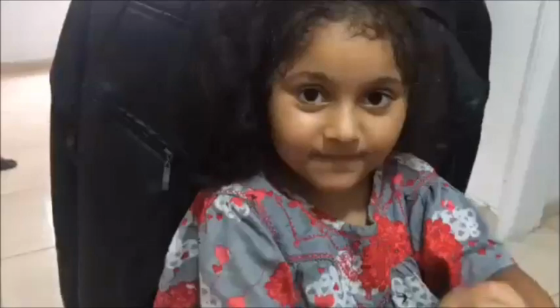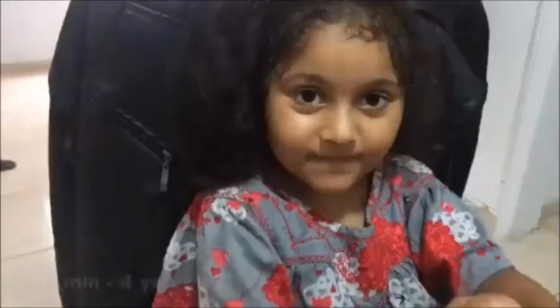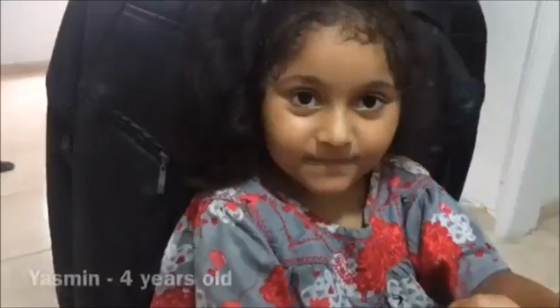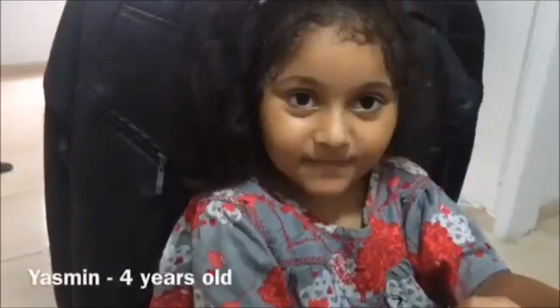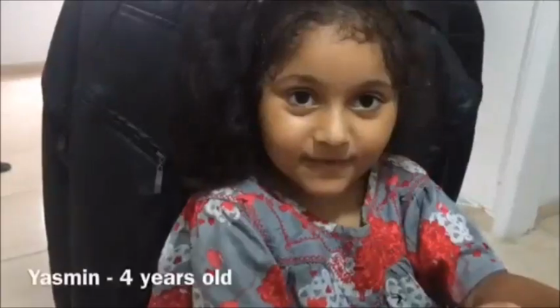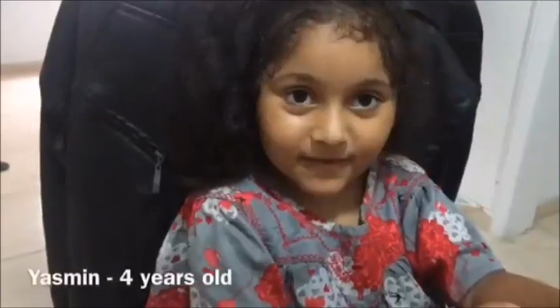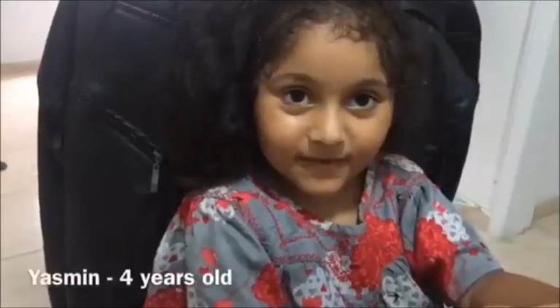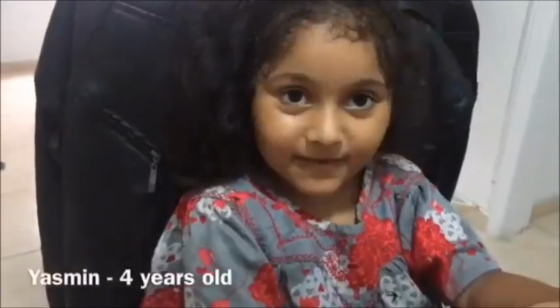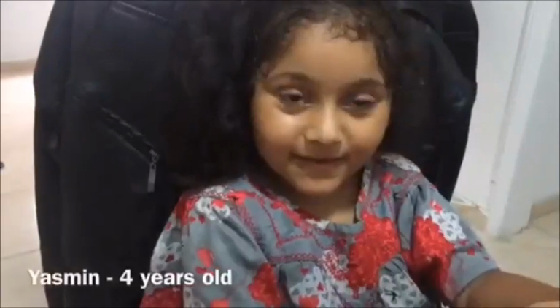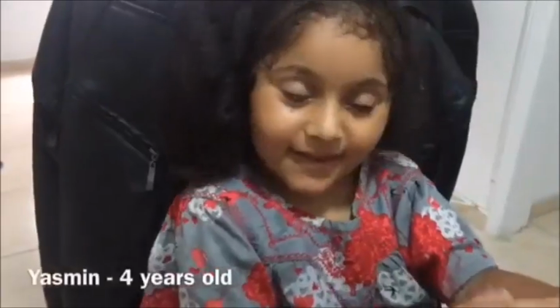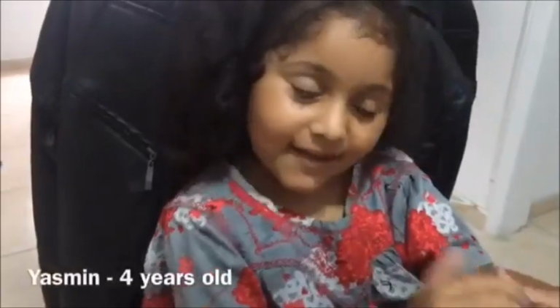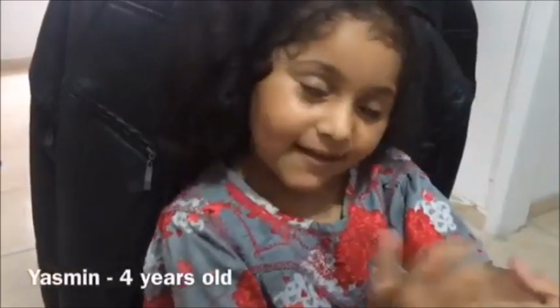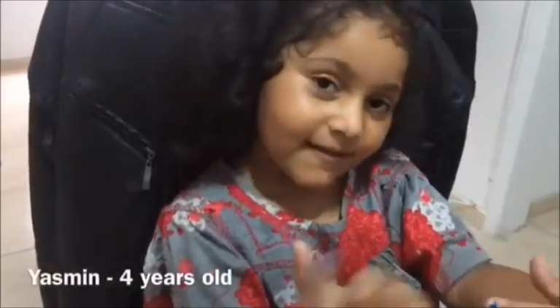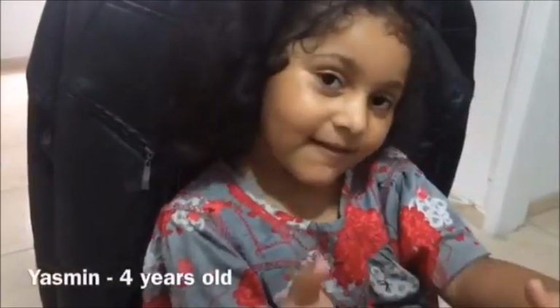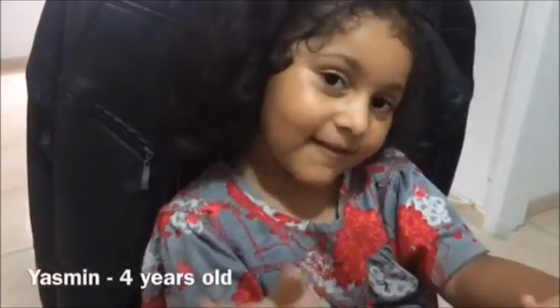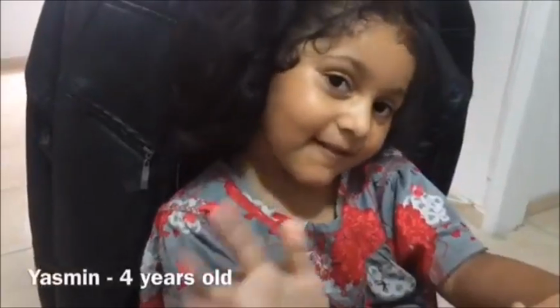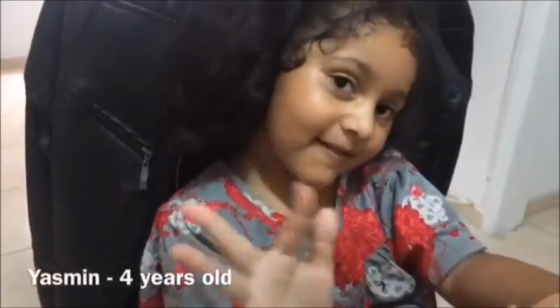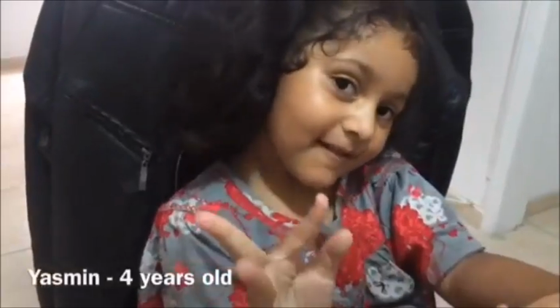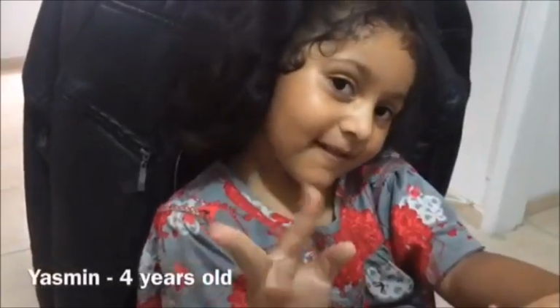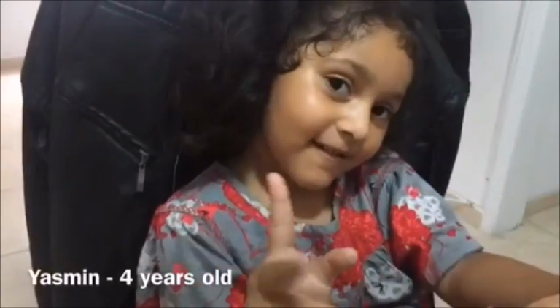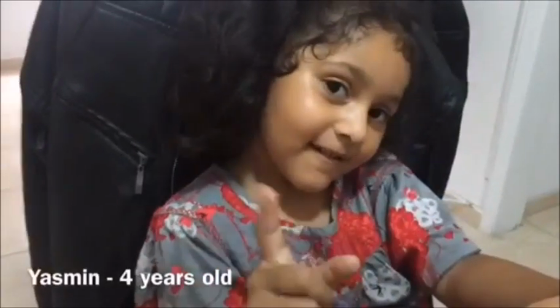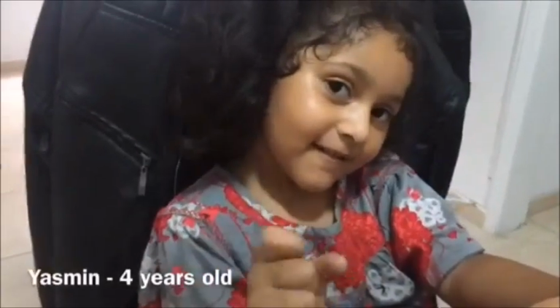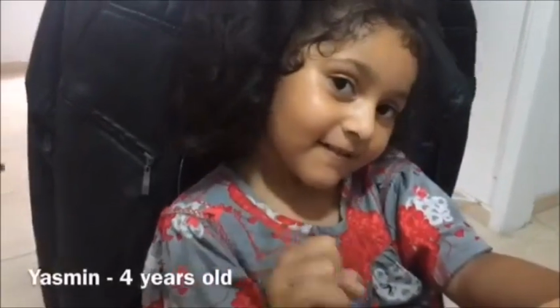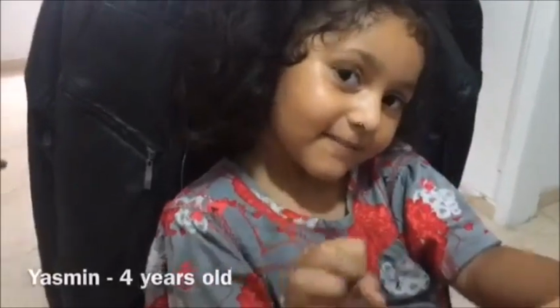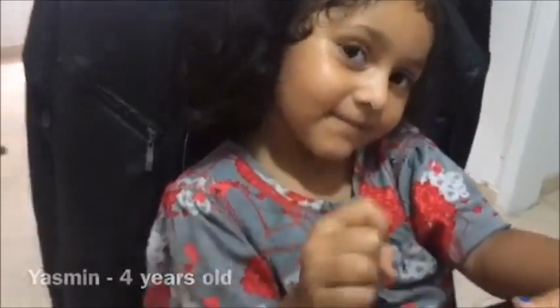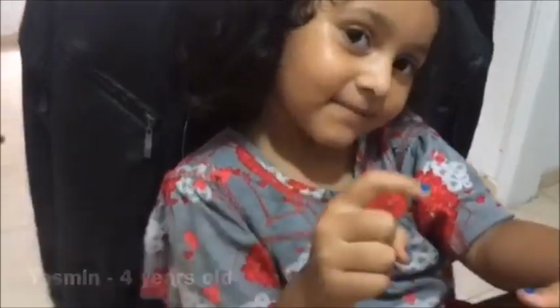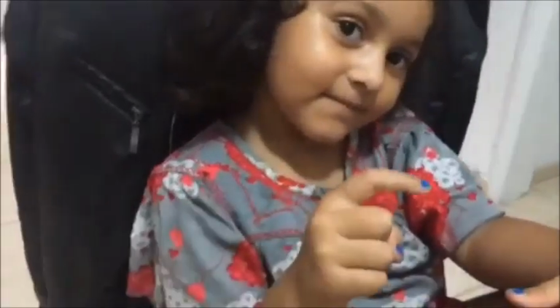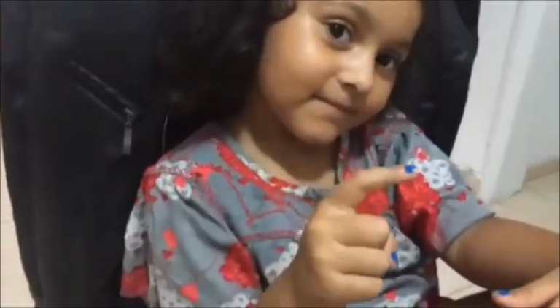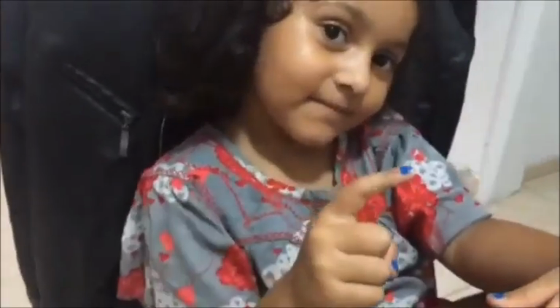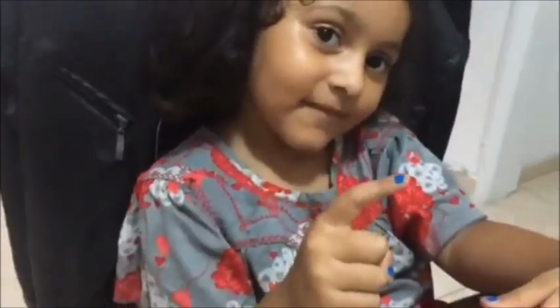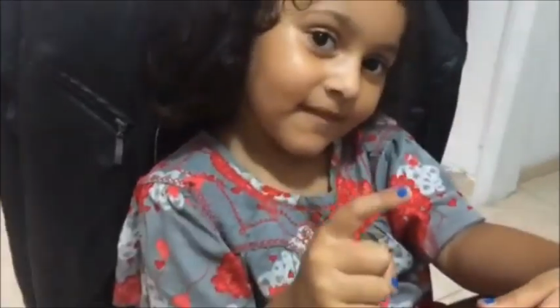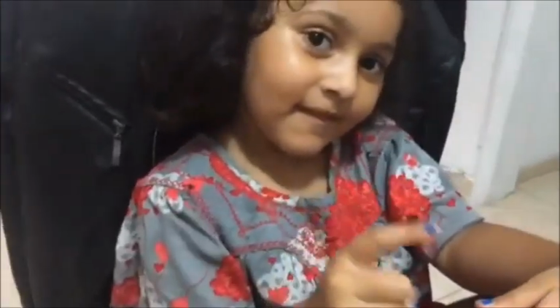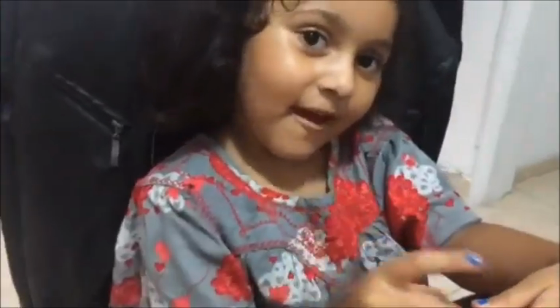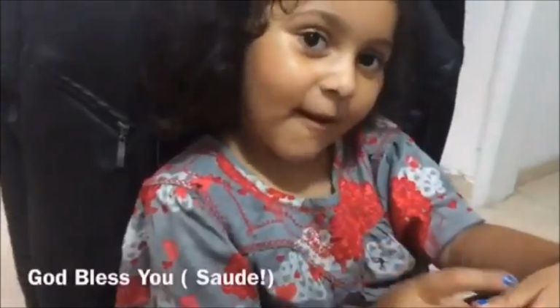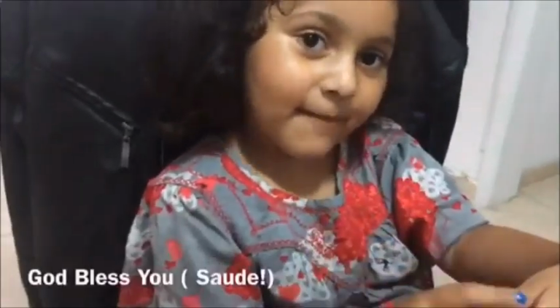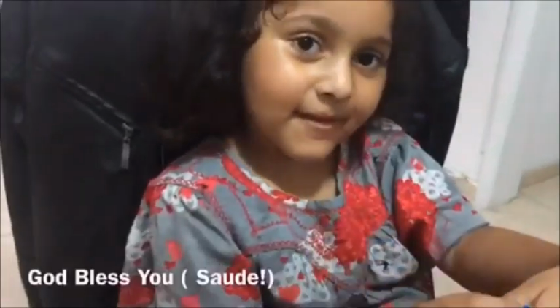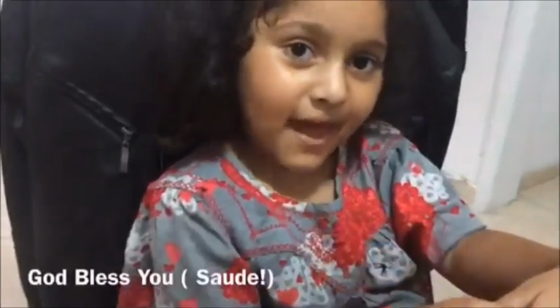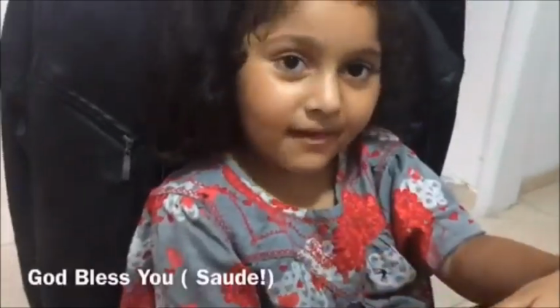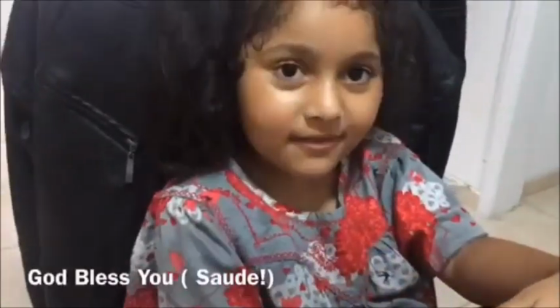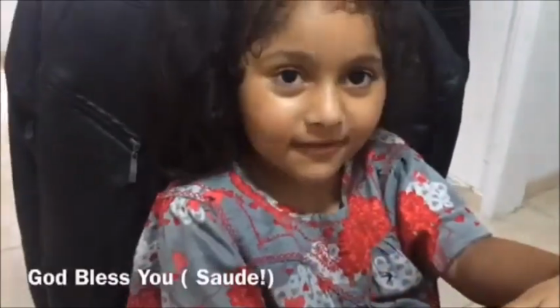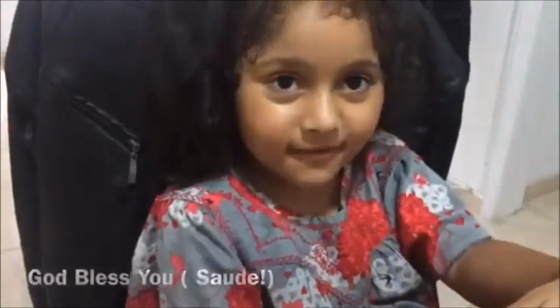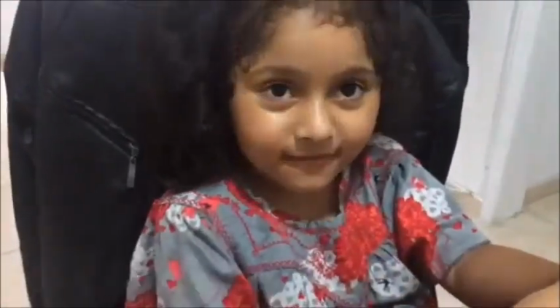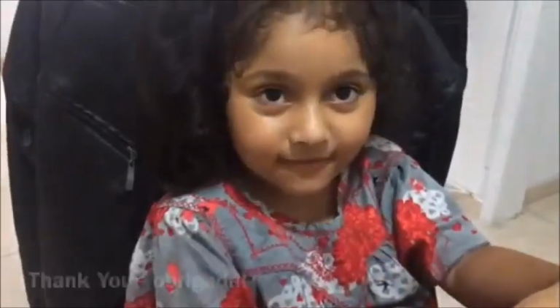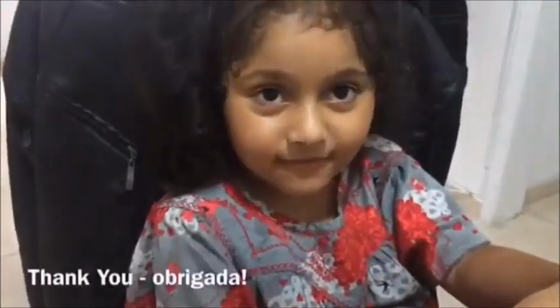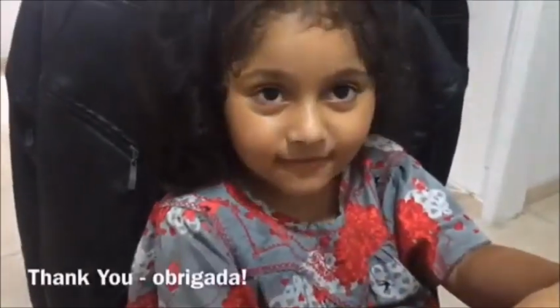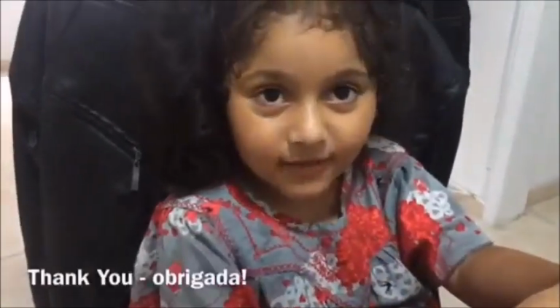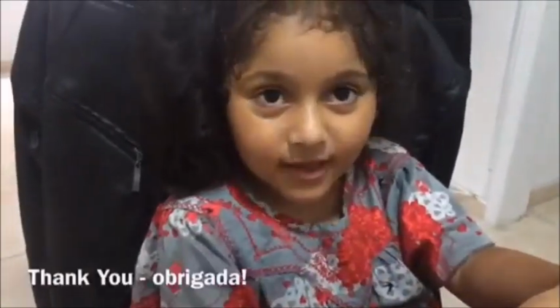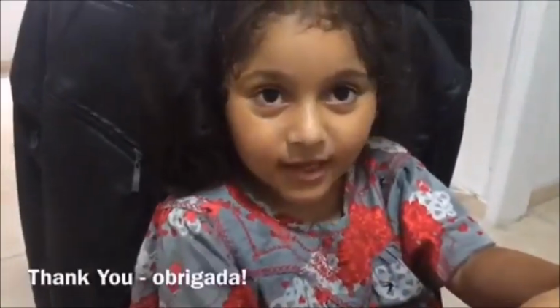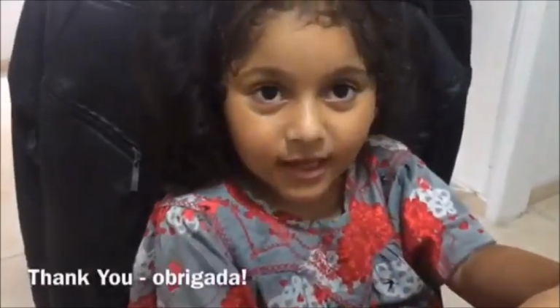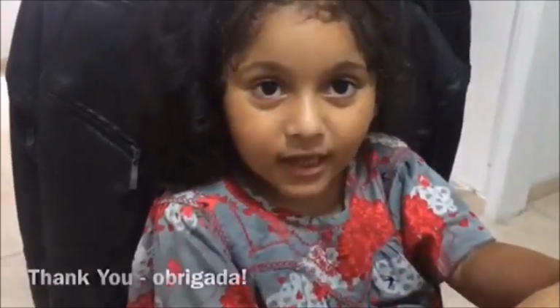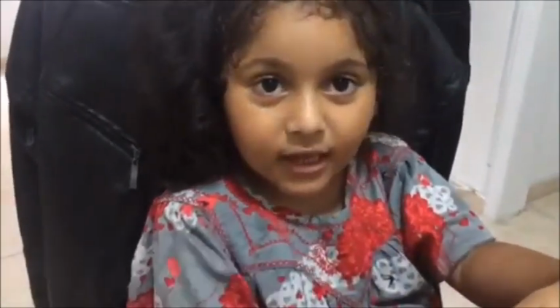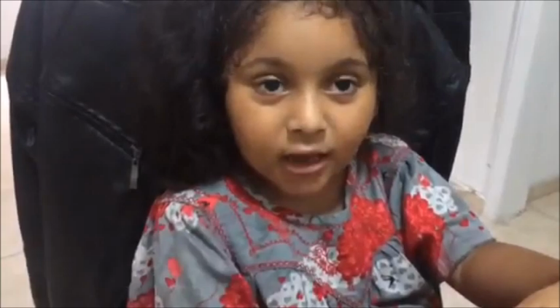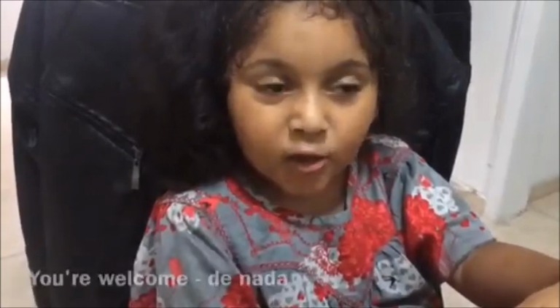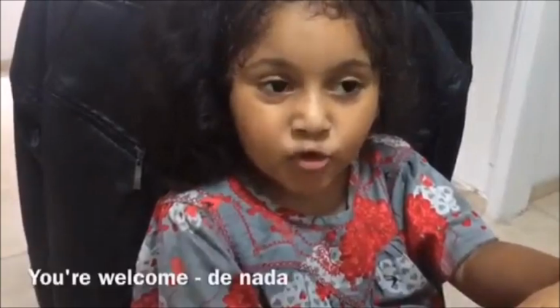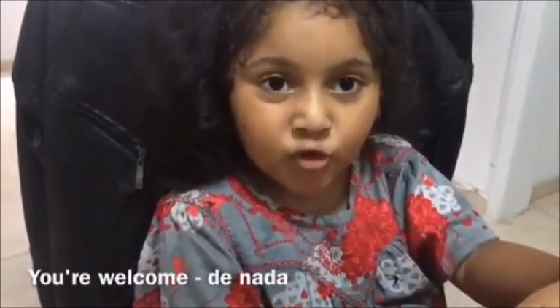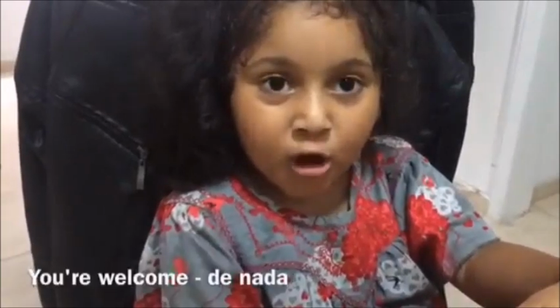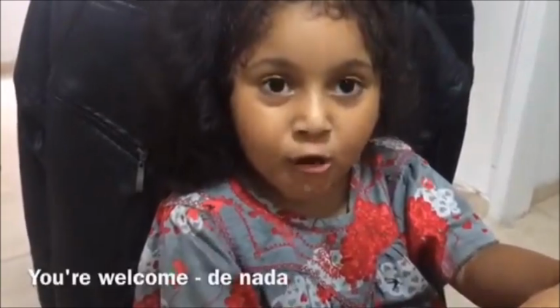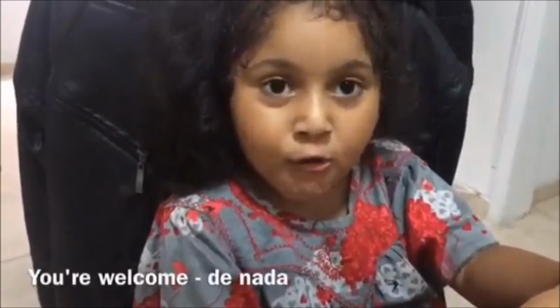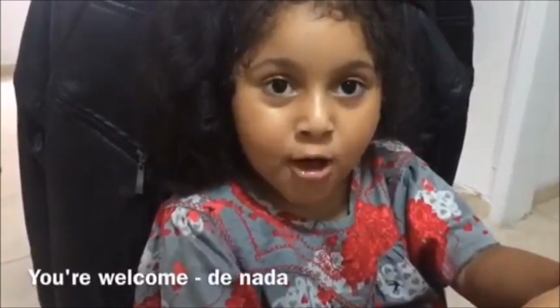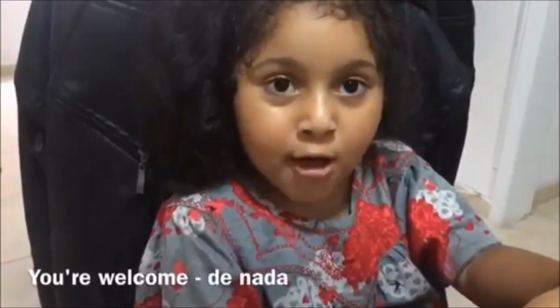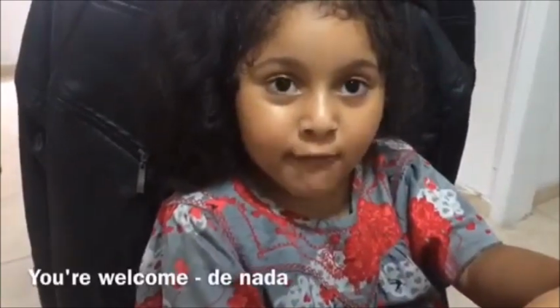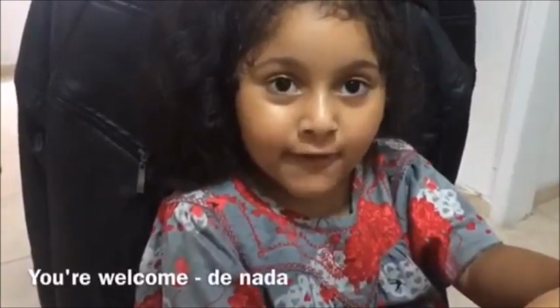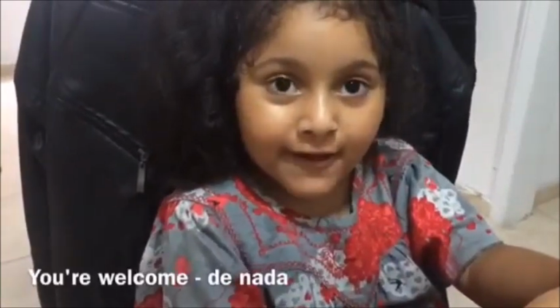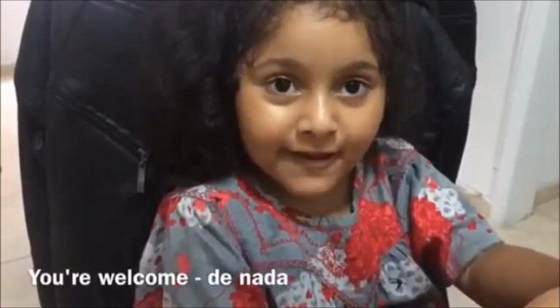Hi Jasmine. God bless you. Thank you. You're welcome.